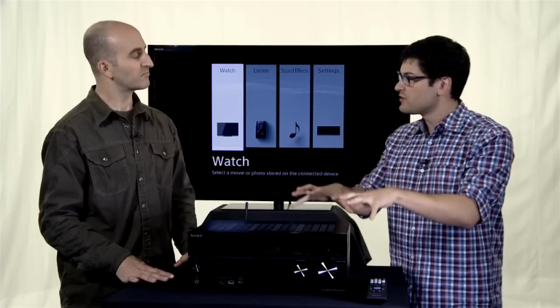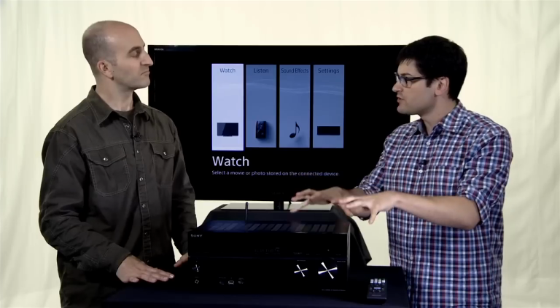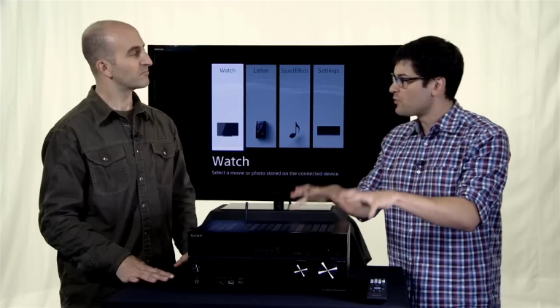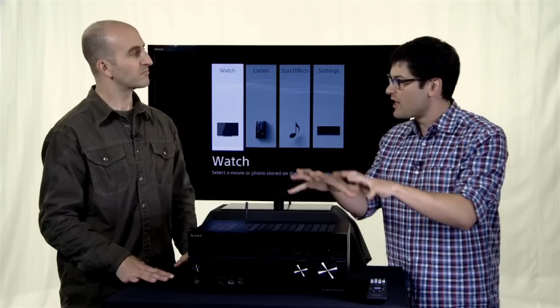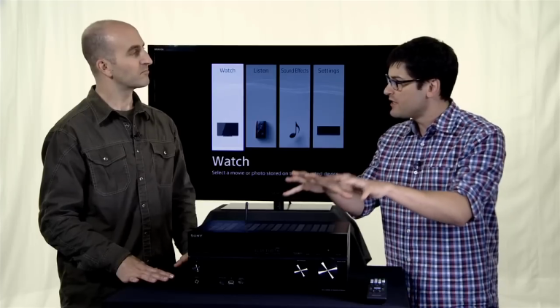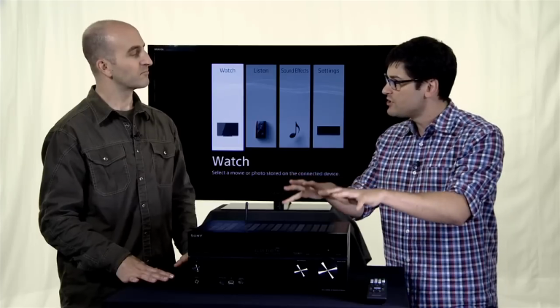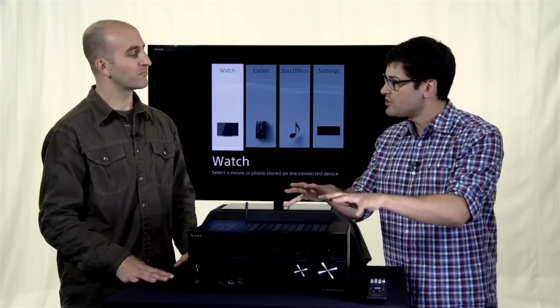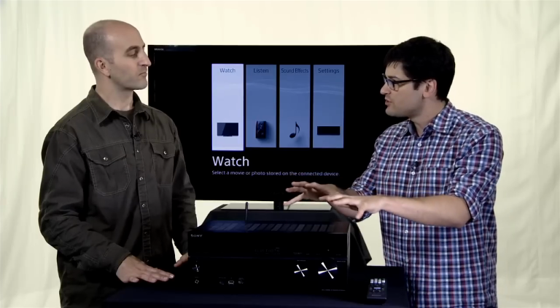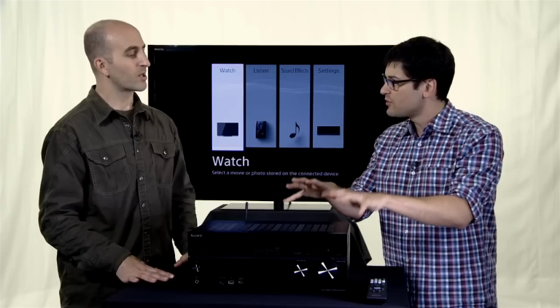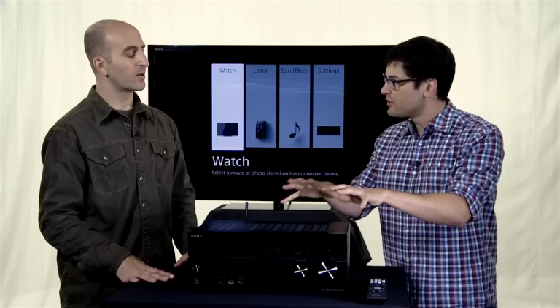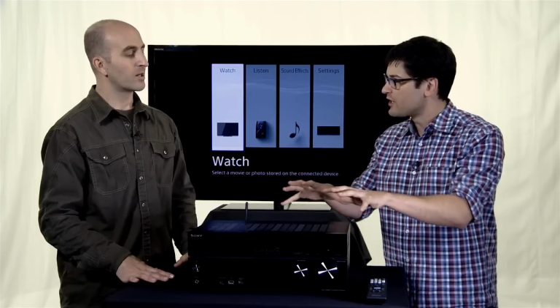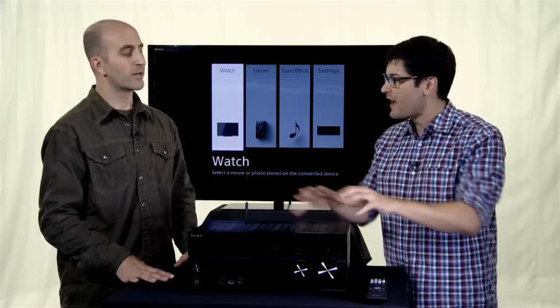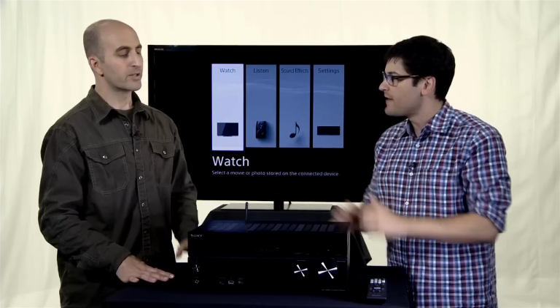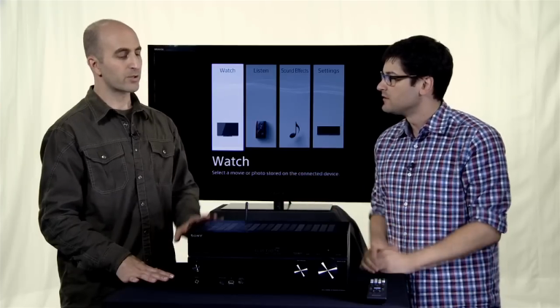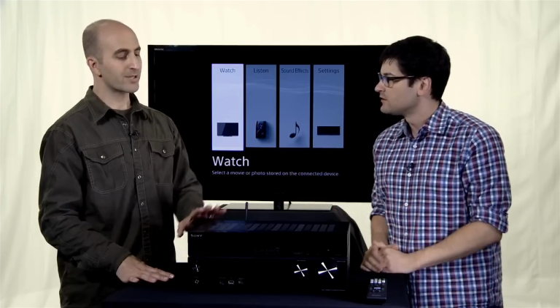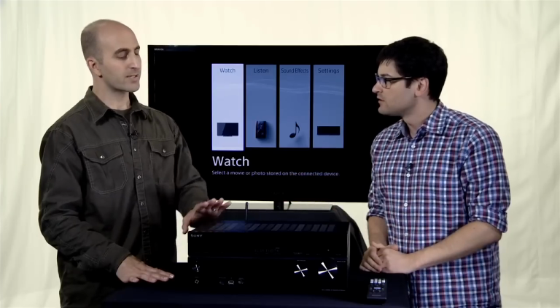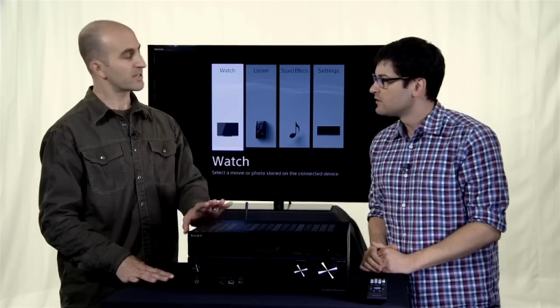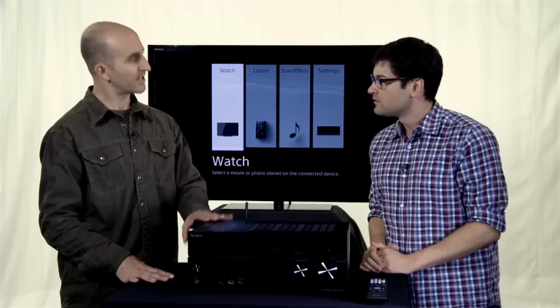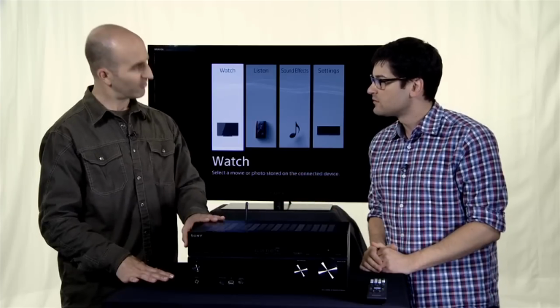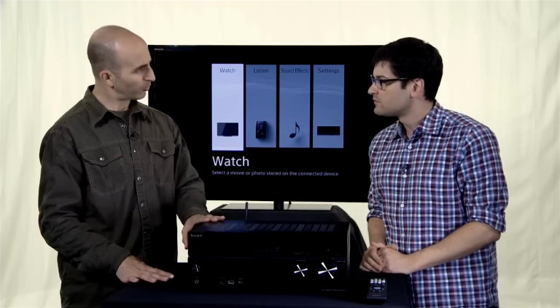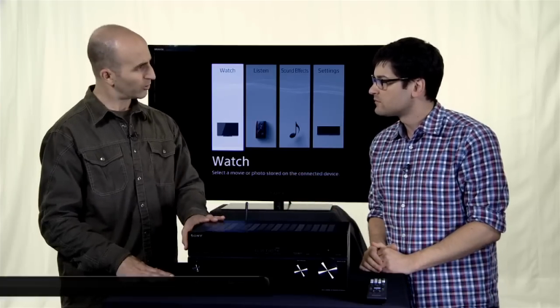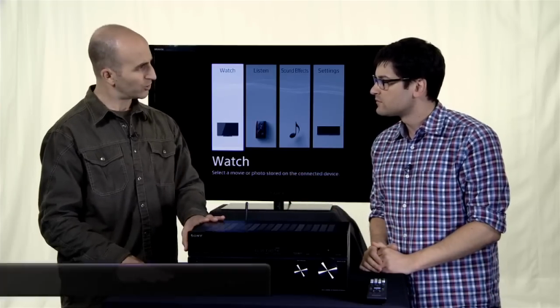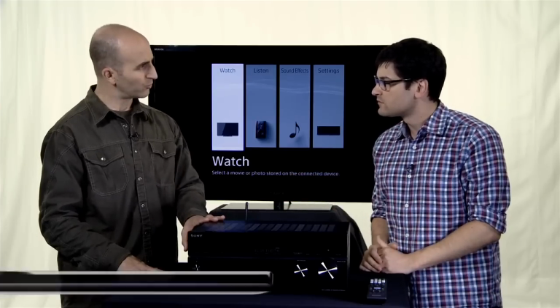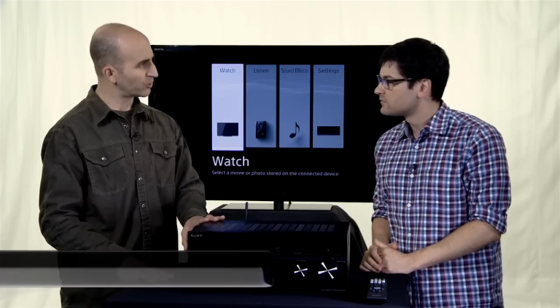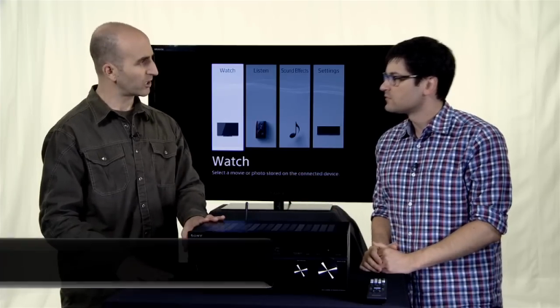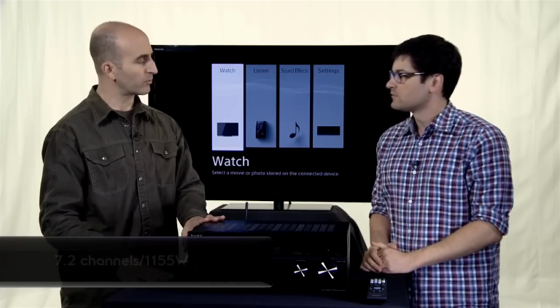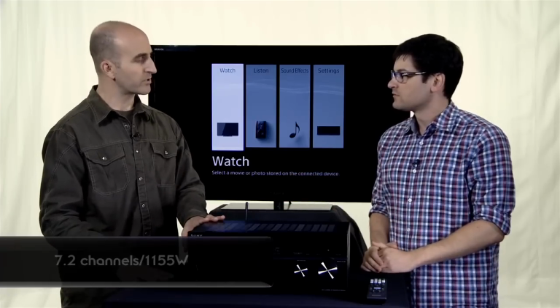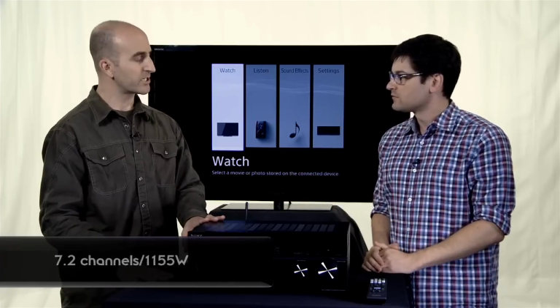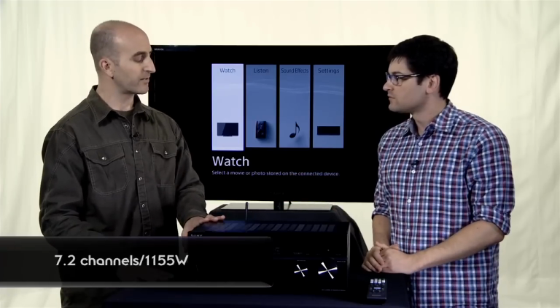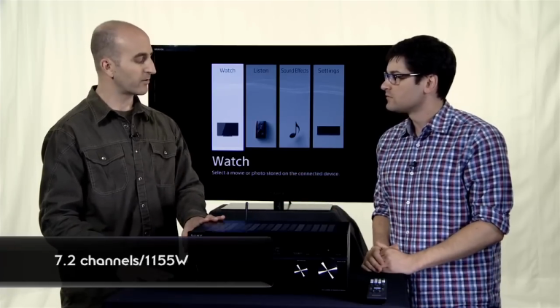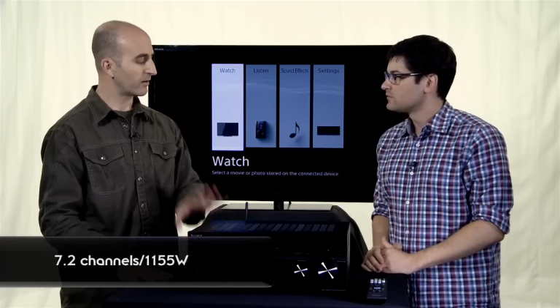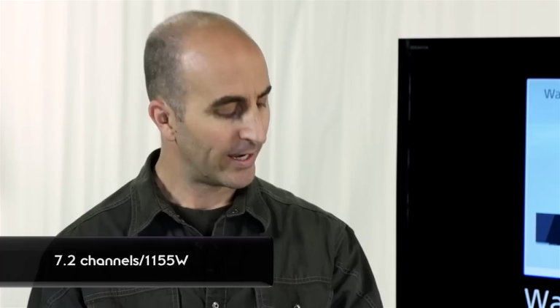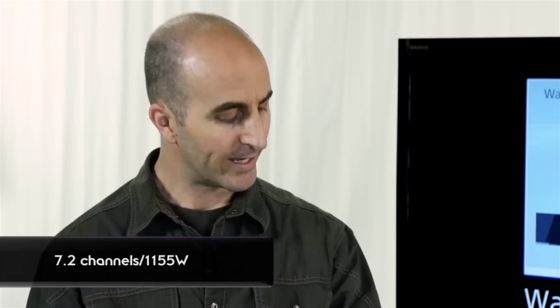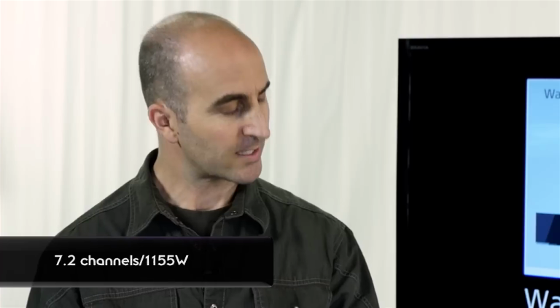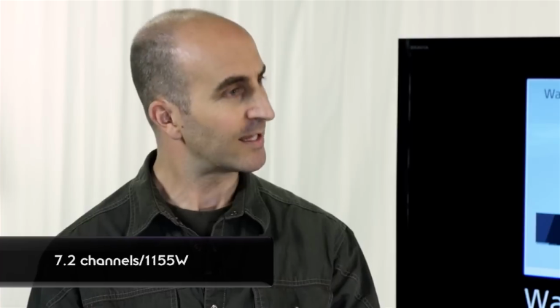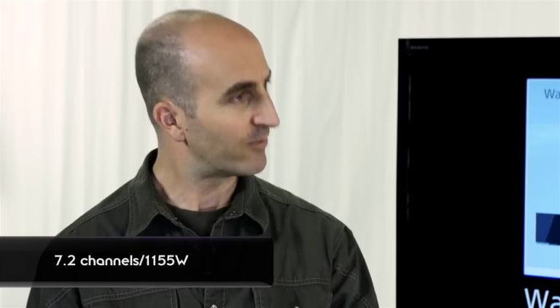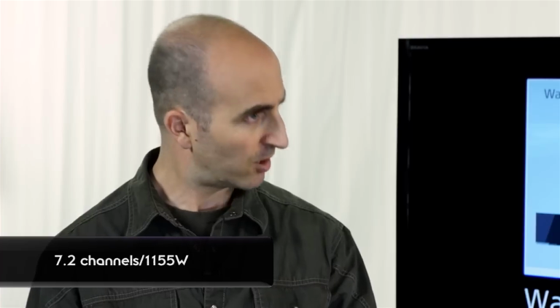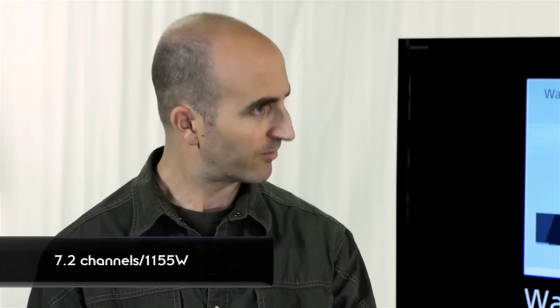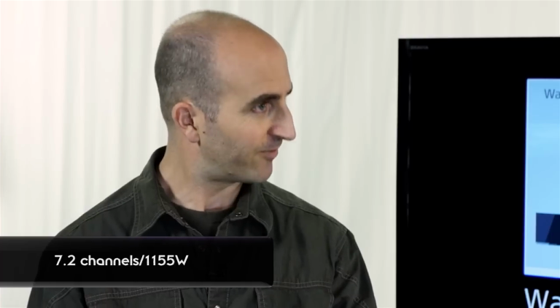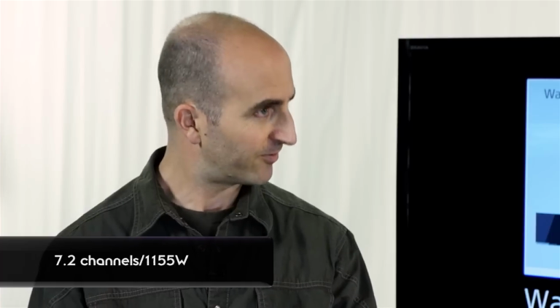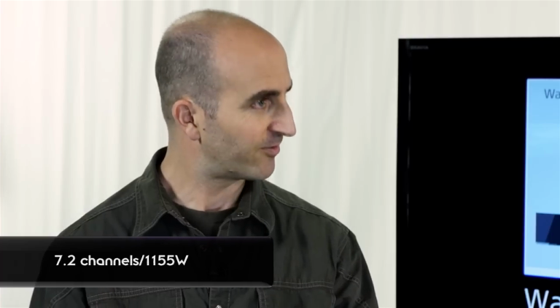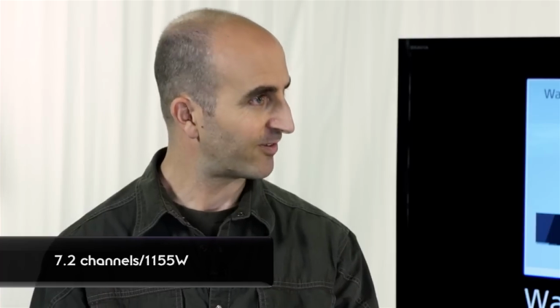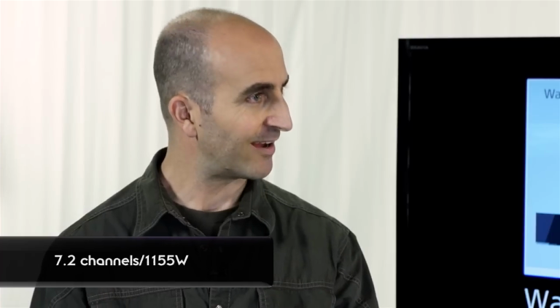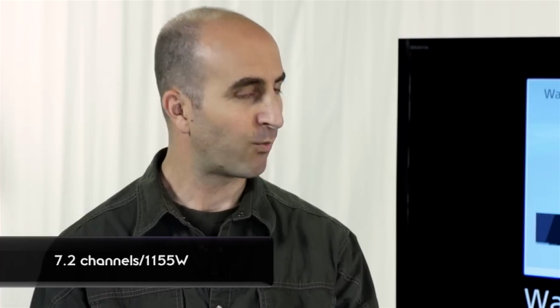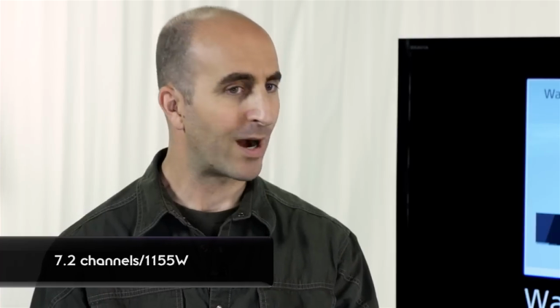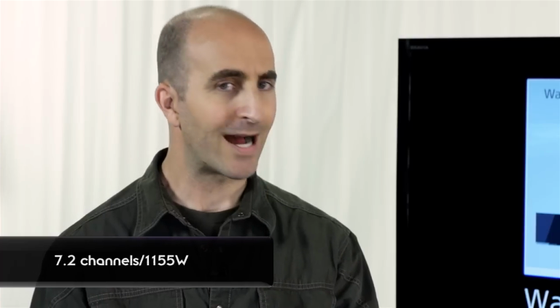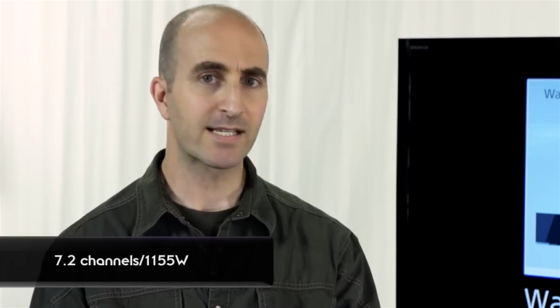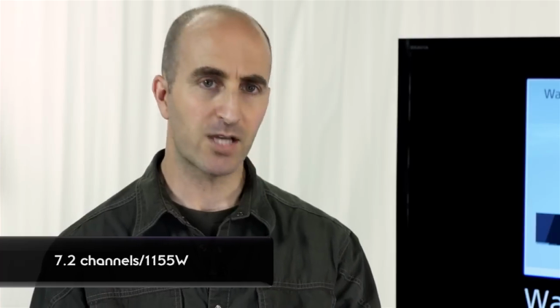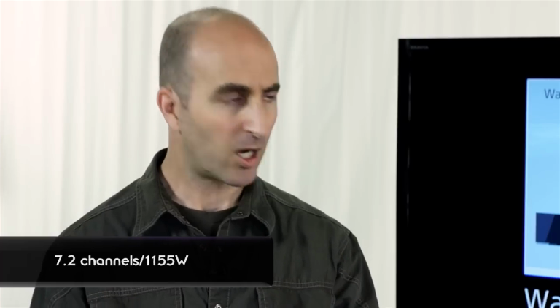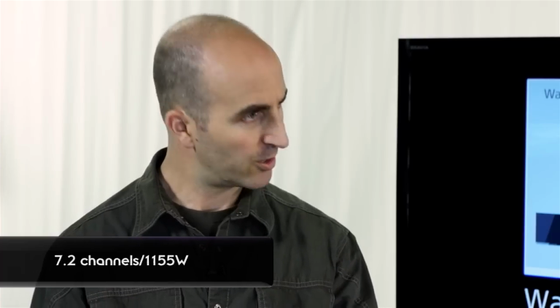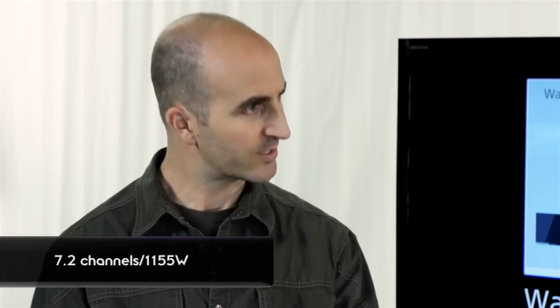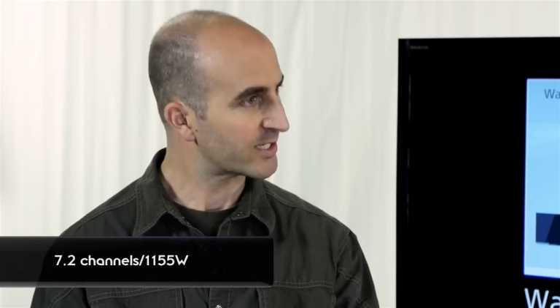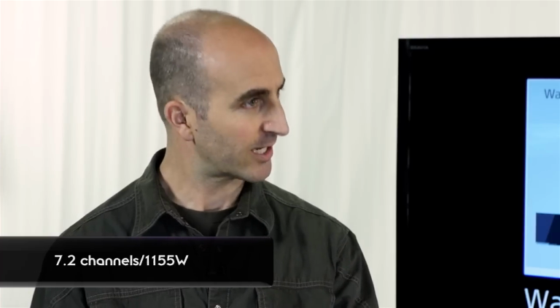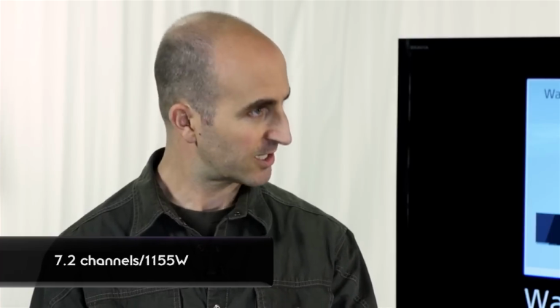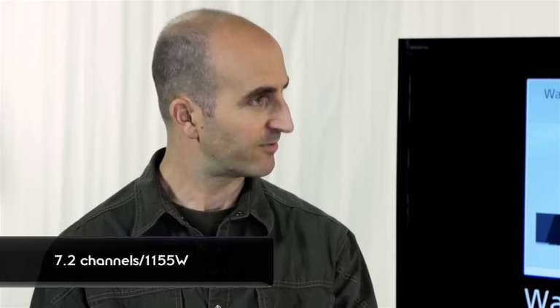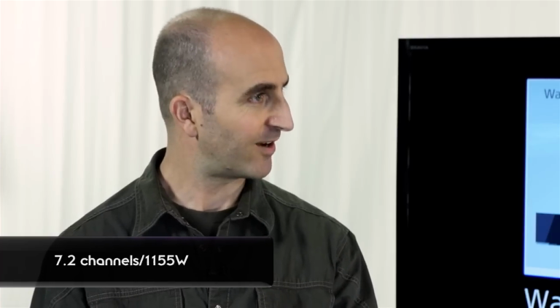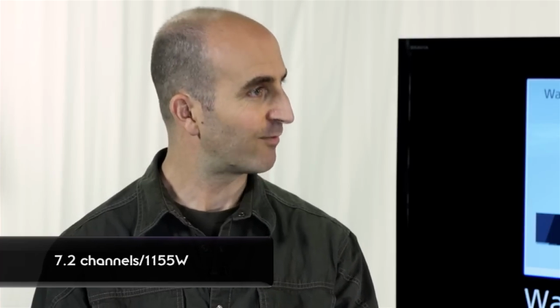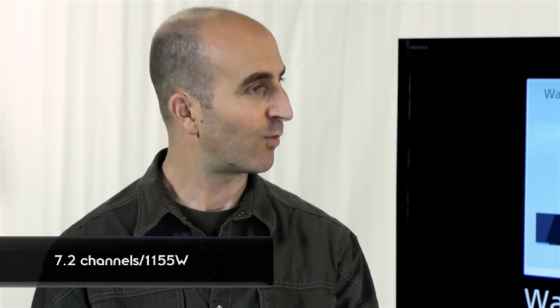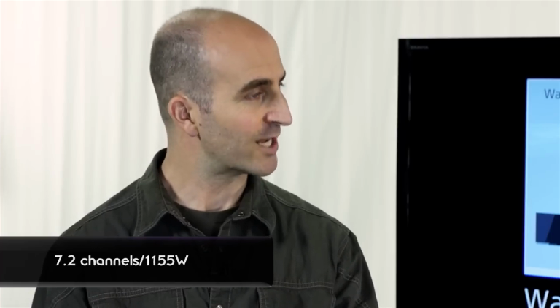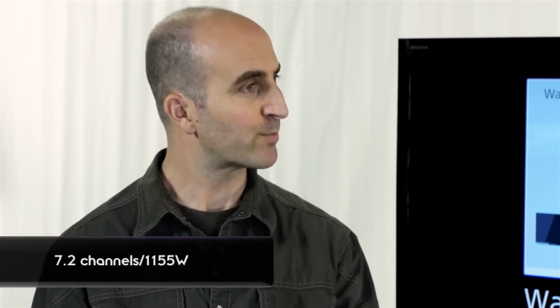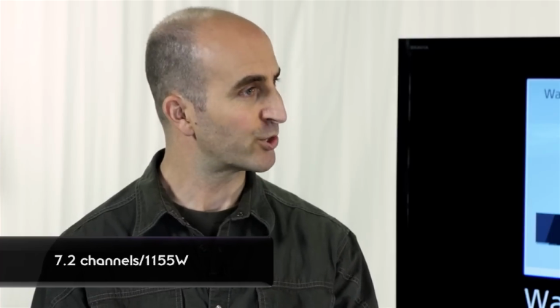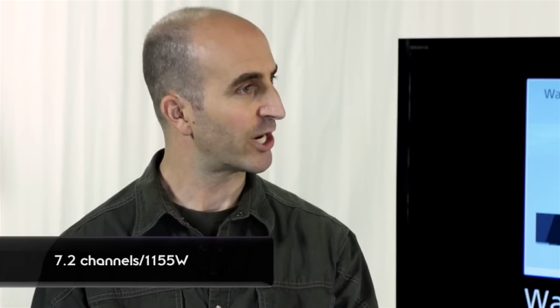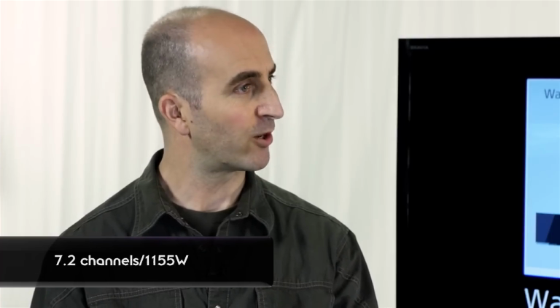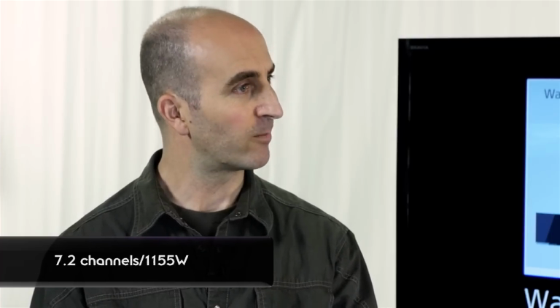Channels, wattage — what are we looking at? So this is a 7.2 channel receiver, it's 1155 watts total, 165 watts per channel.